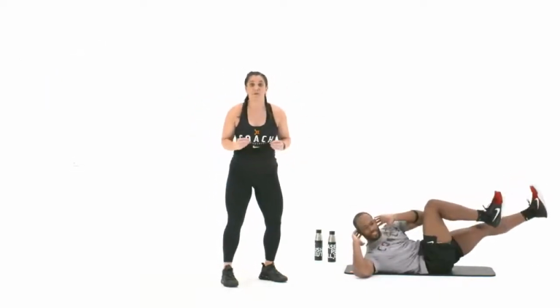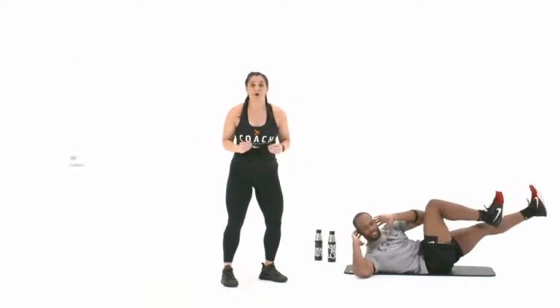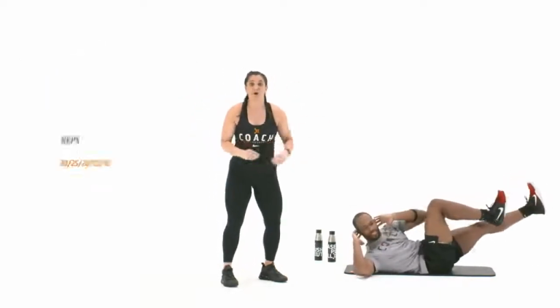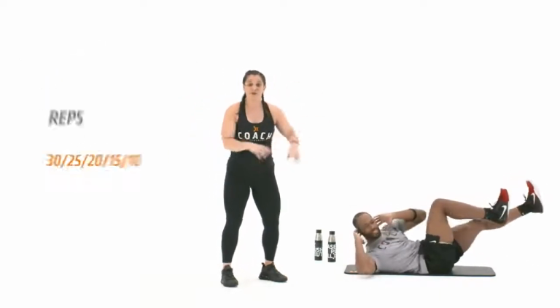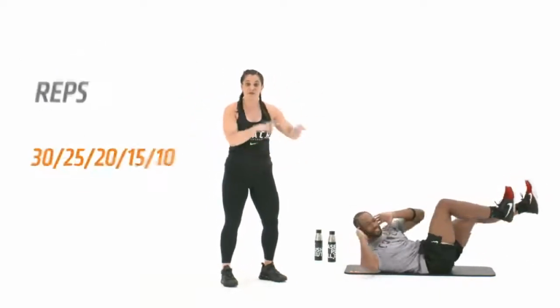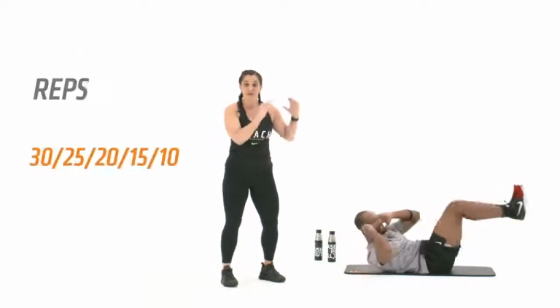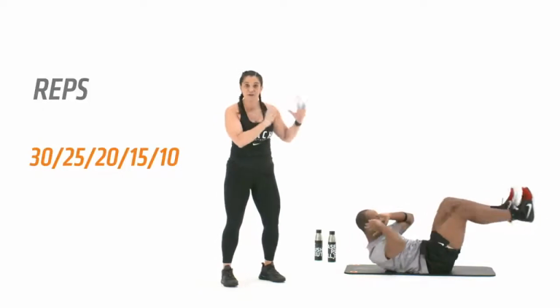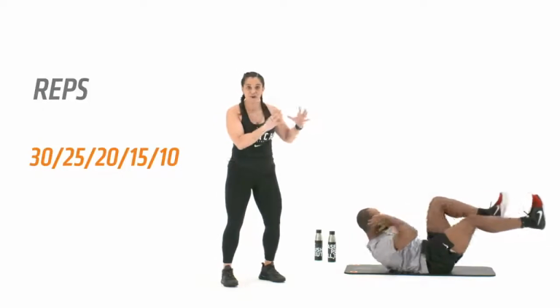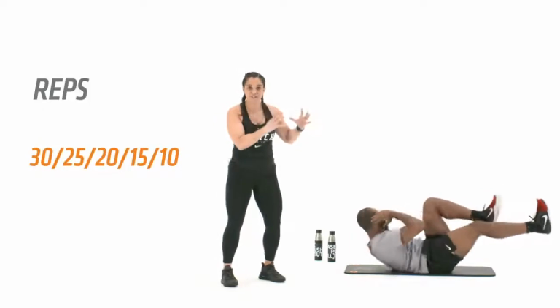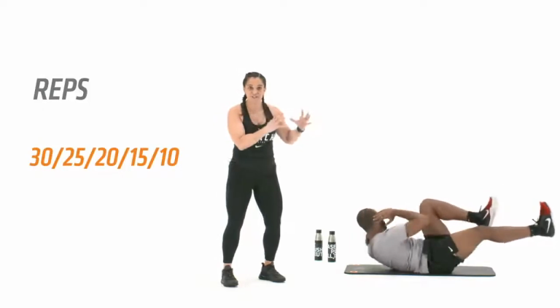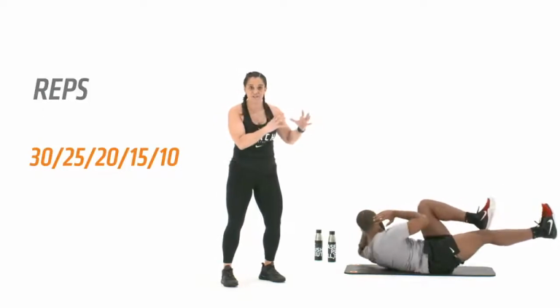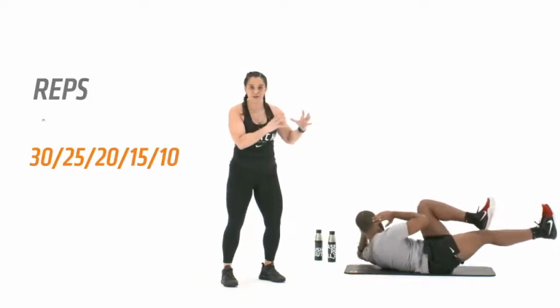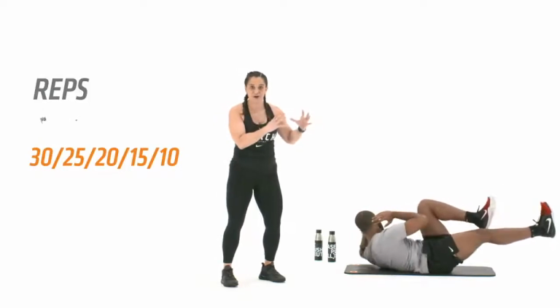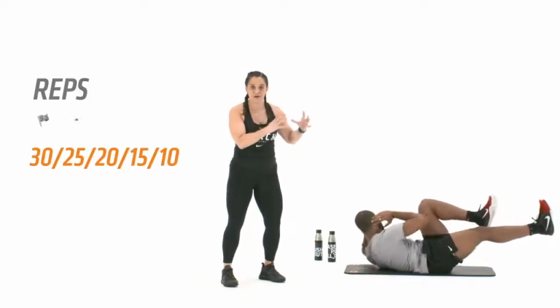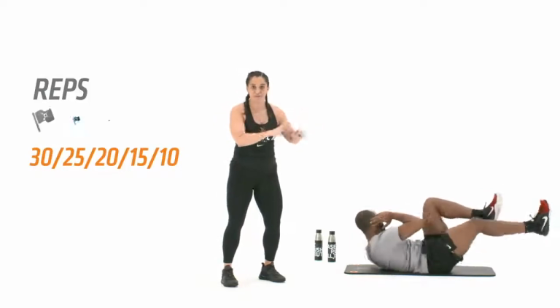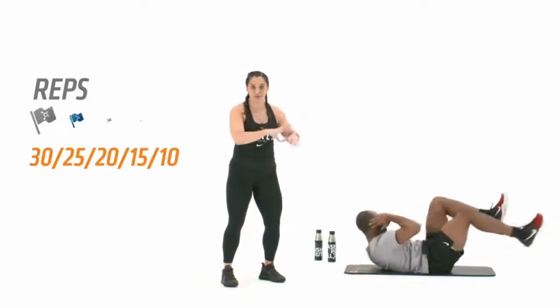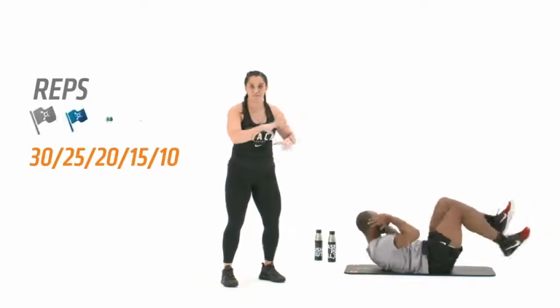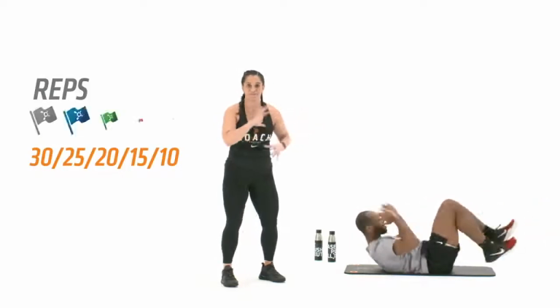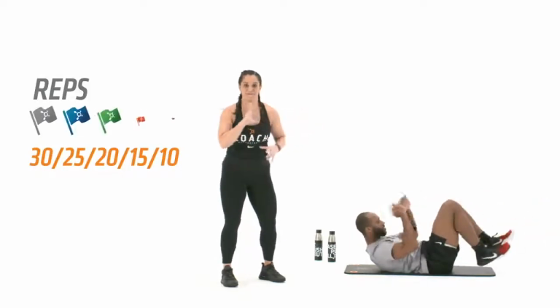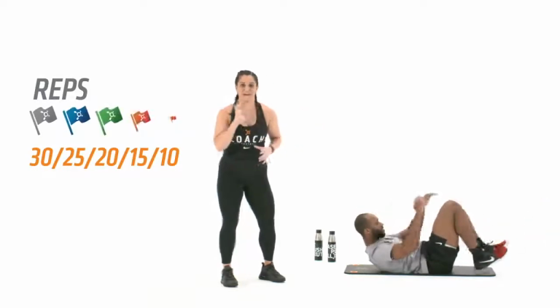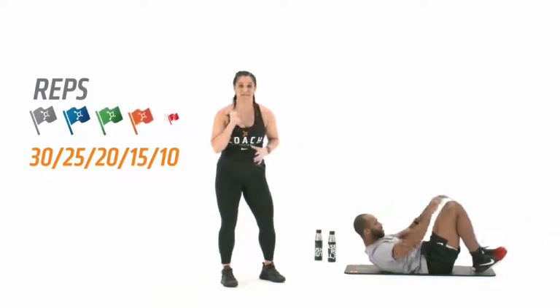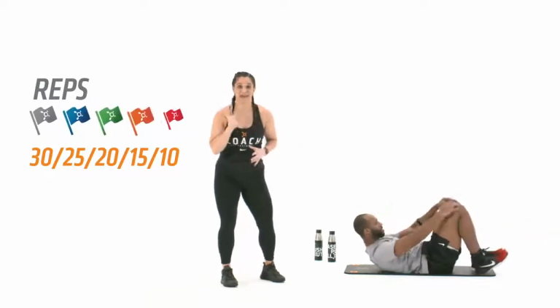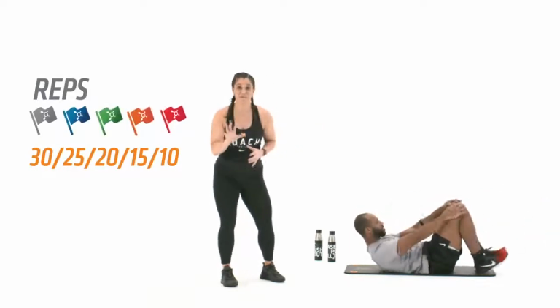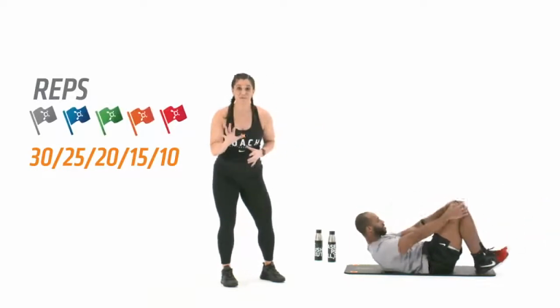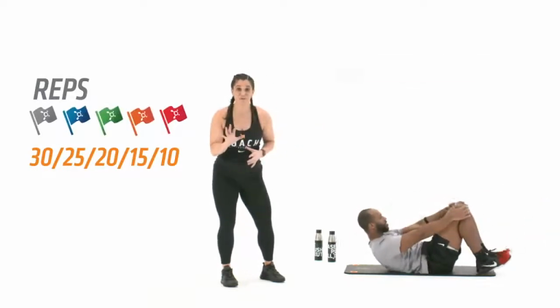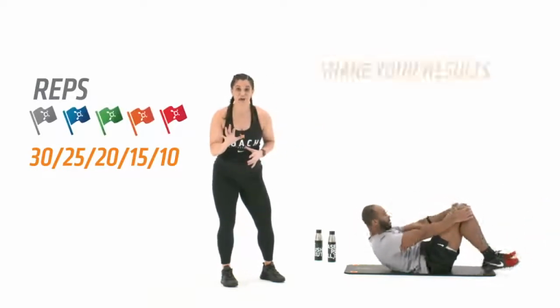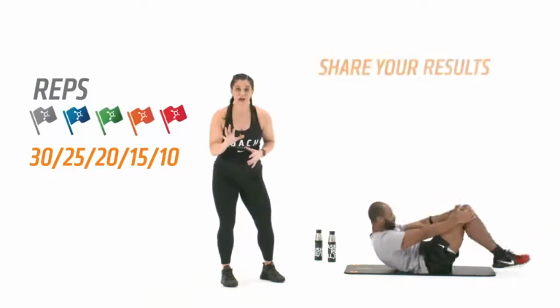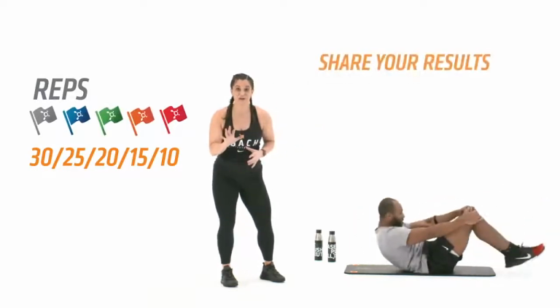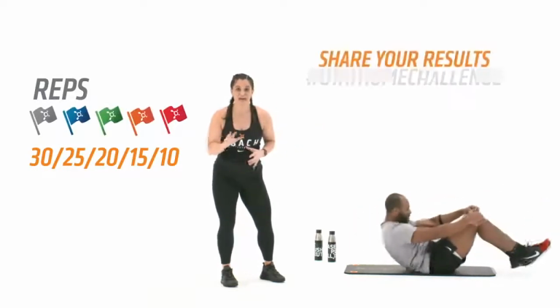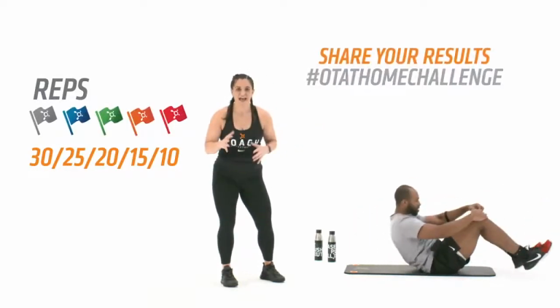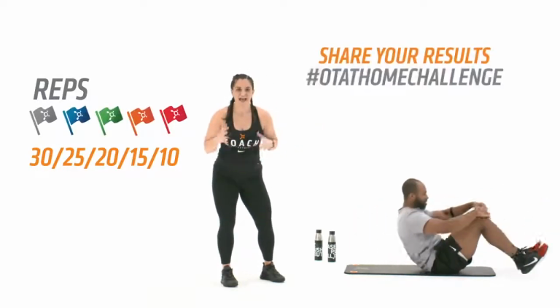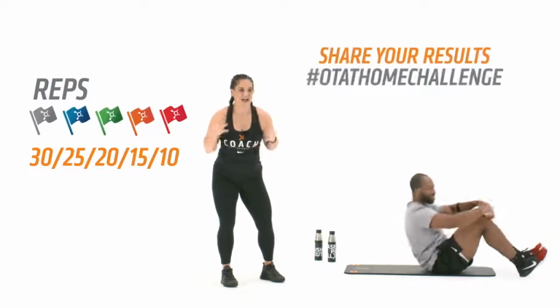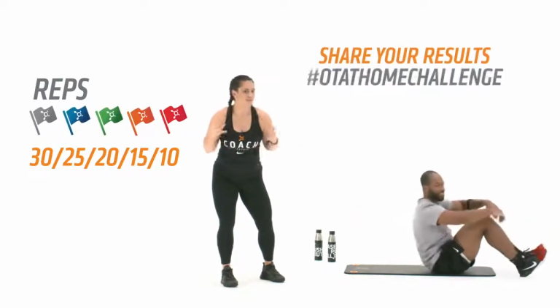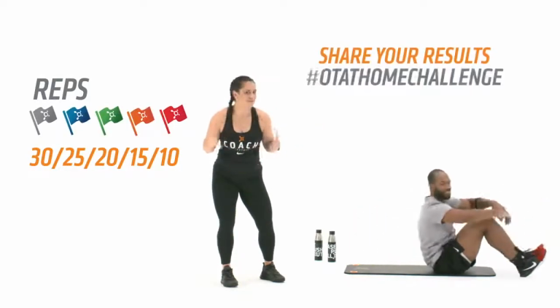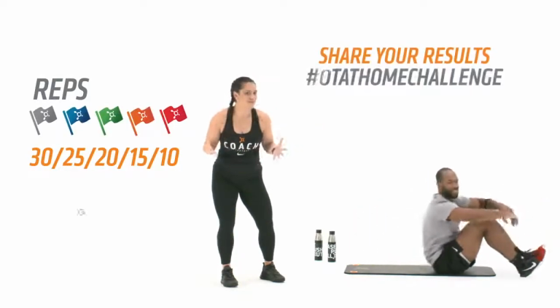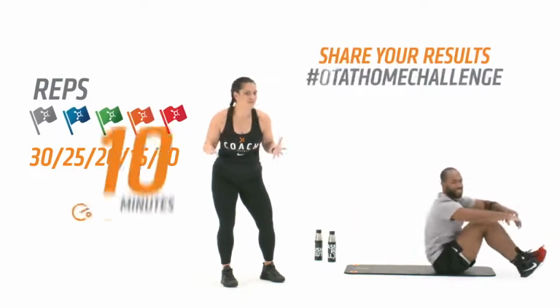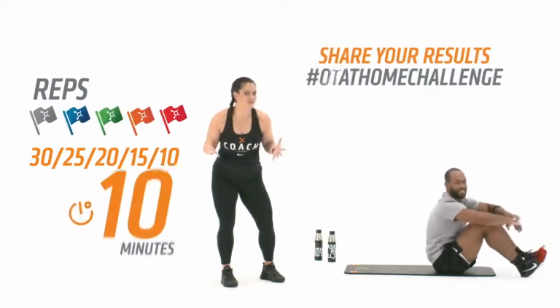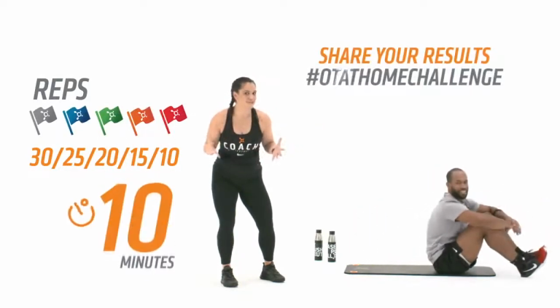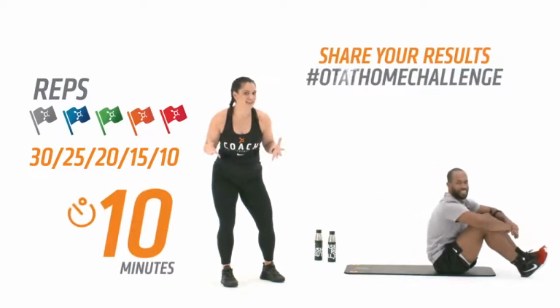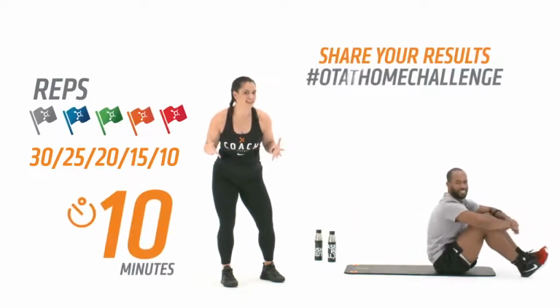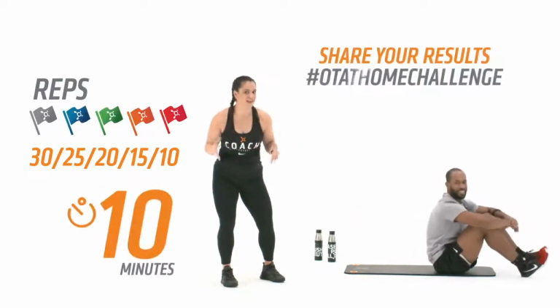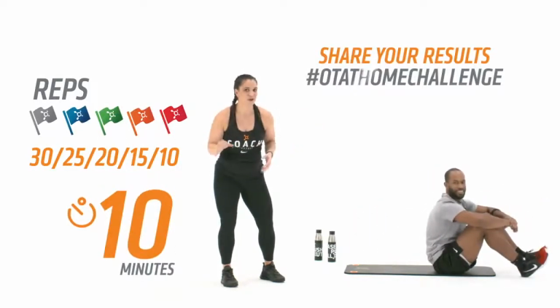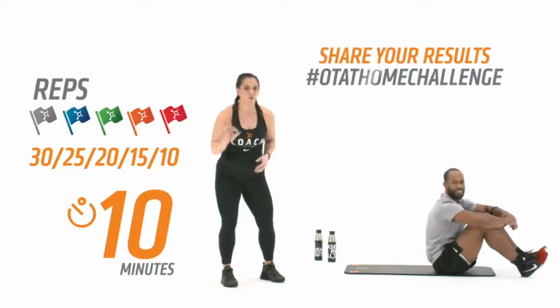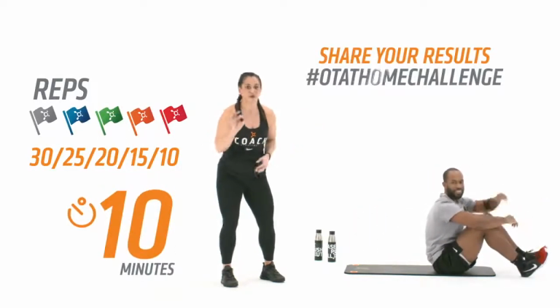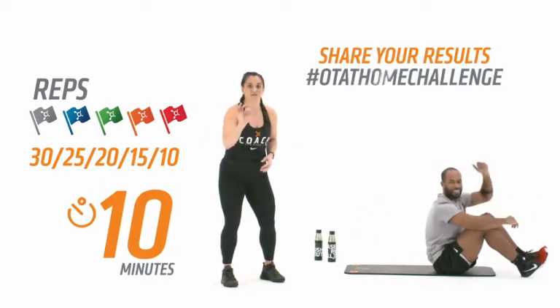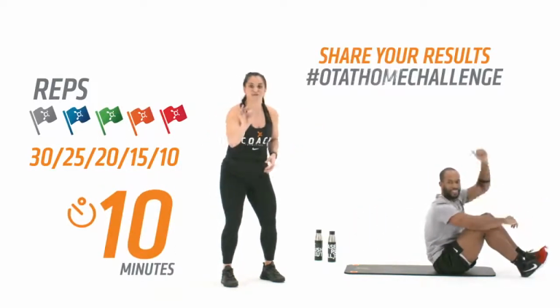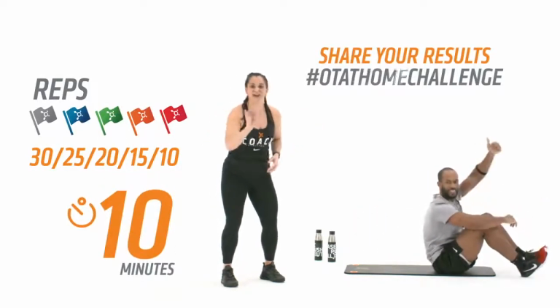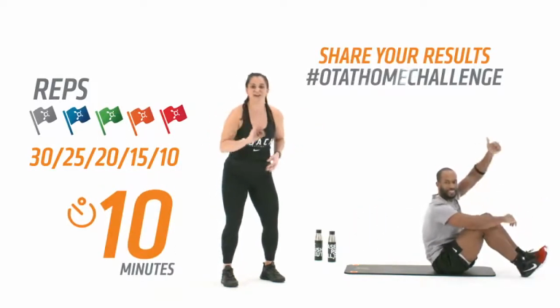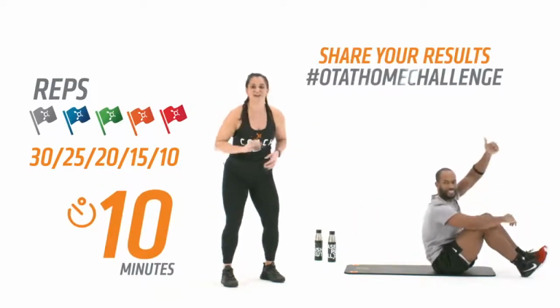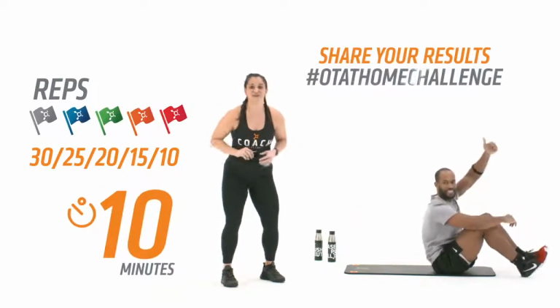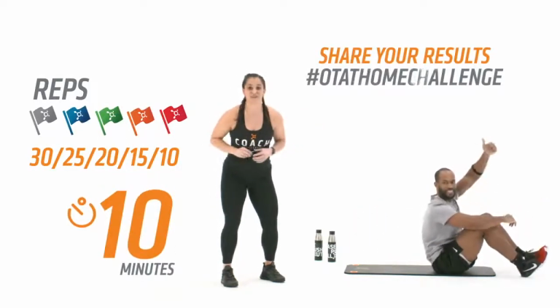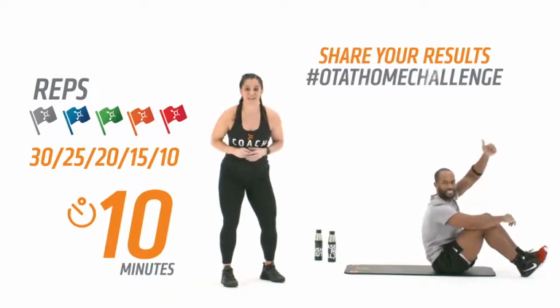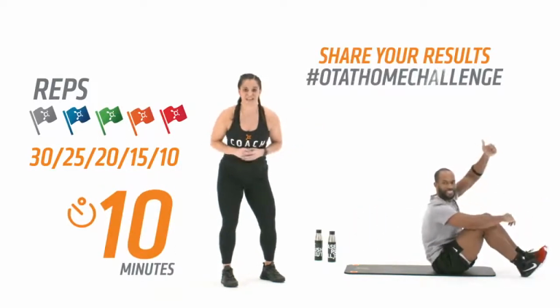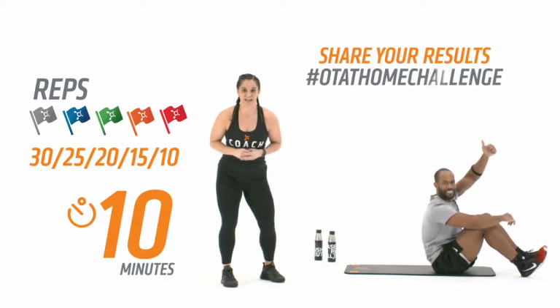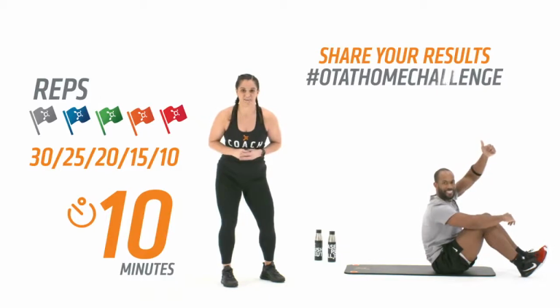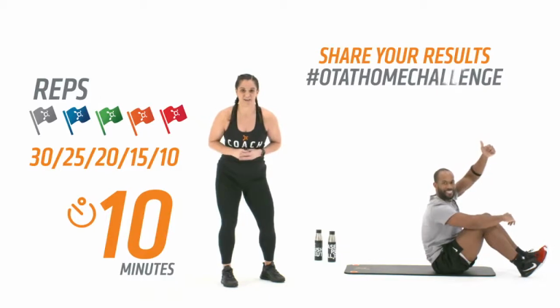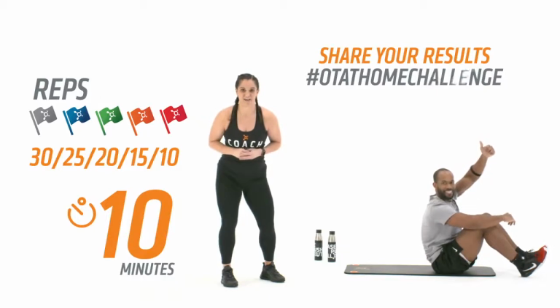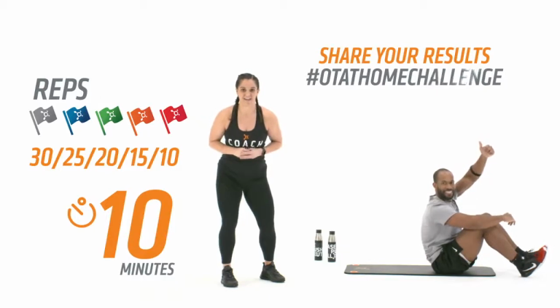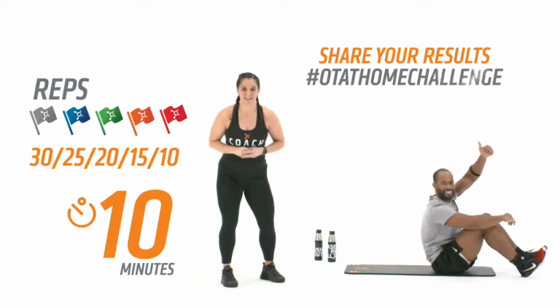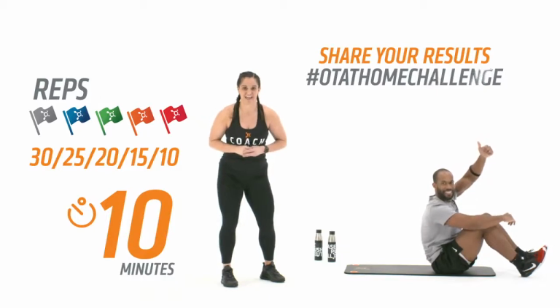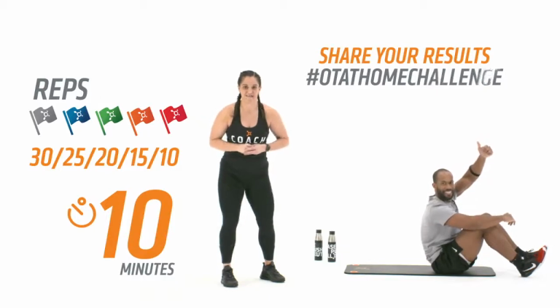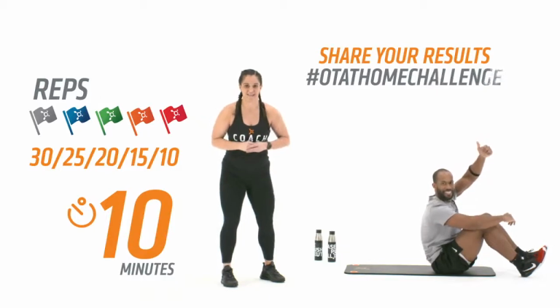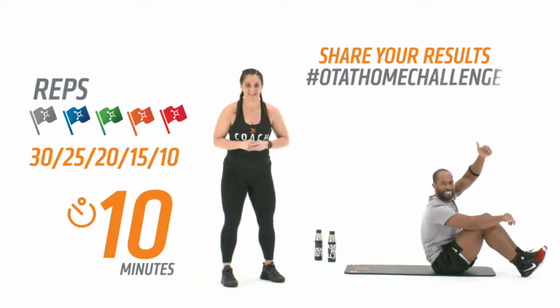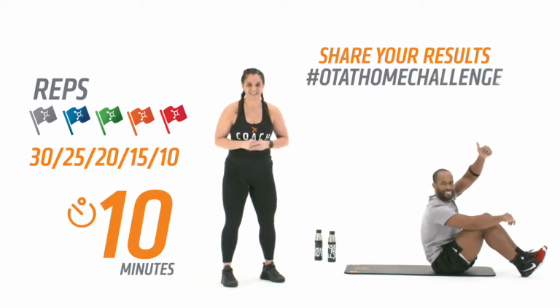Remember, 30 reps to start, drop by 5 every round. How far can you make it? Which flag are you gonna capture in 10 minutes?